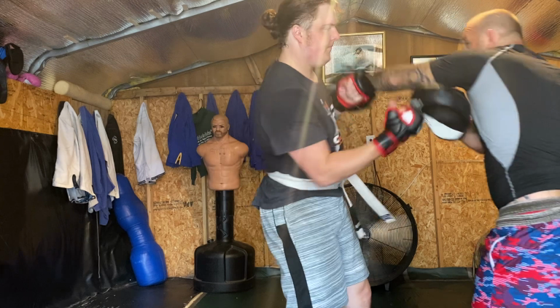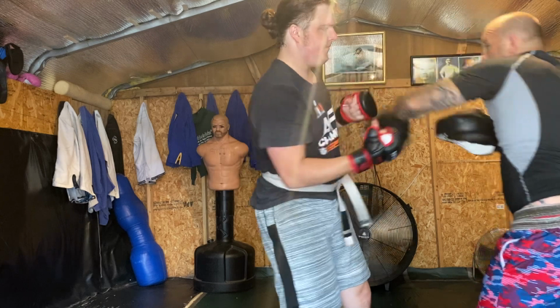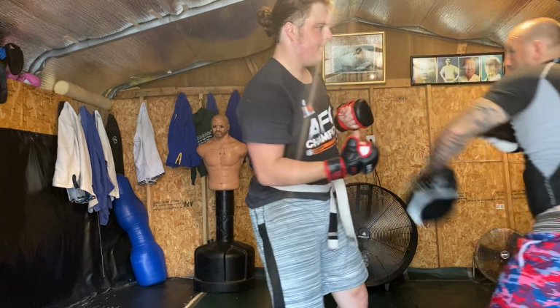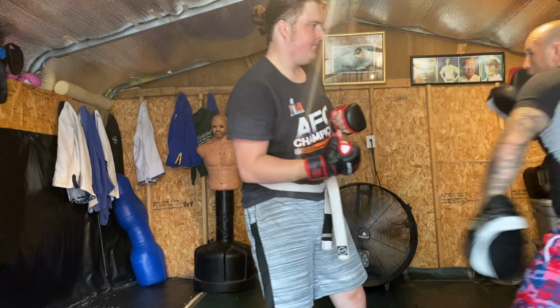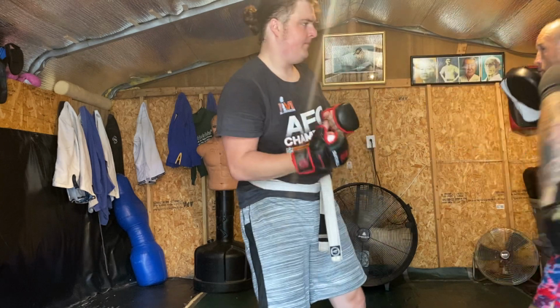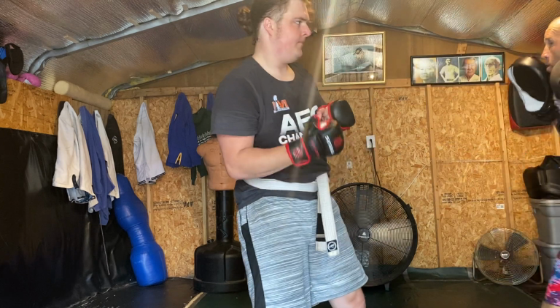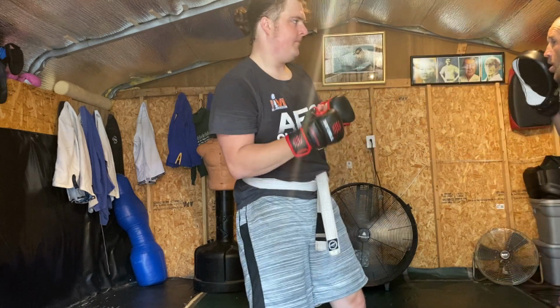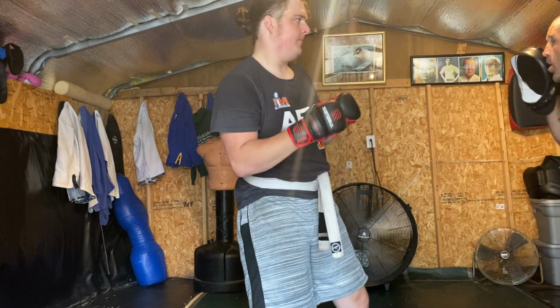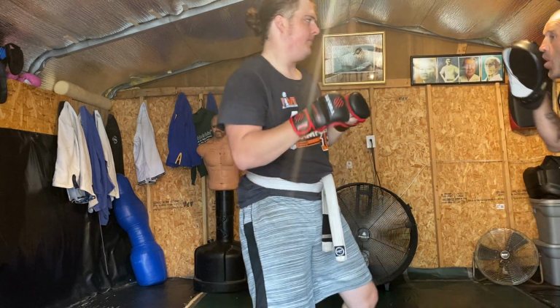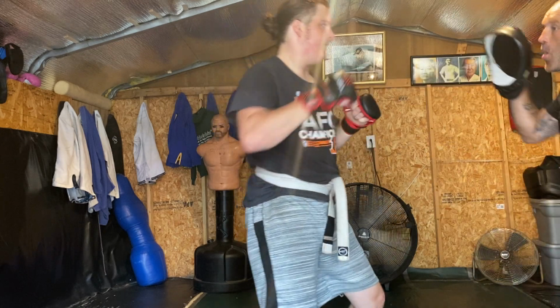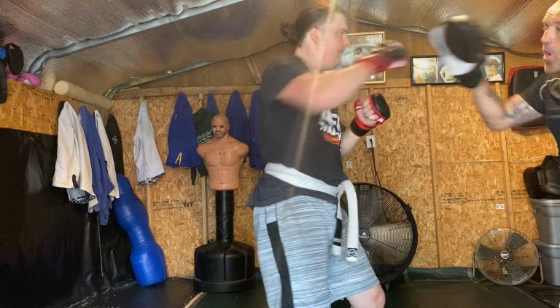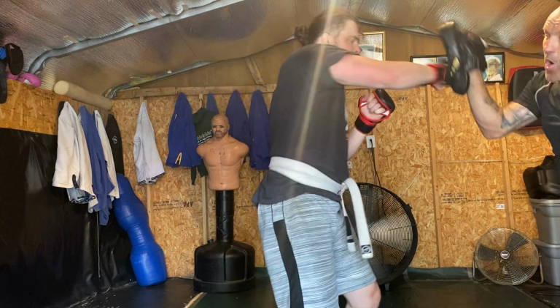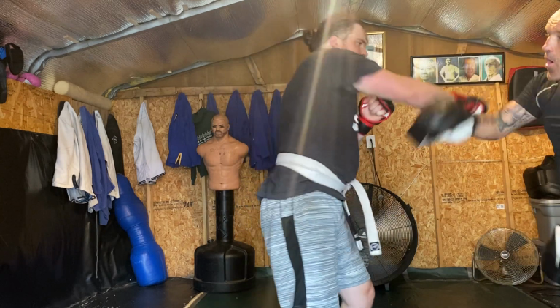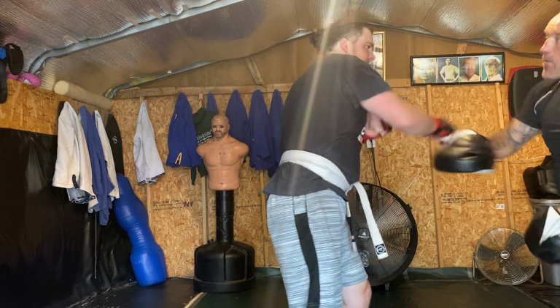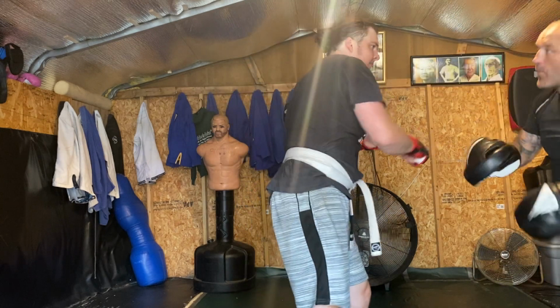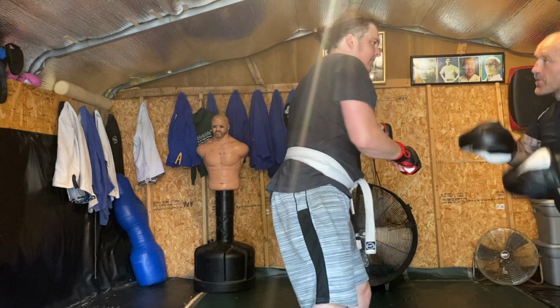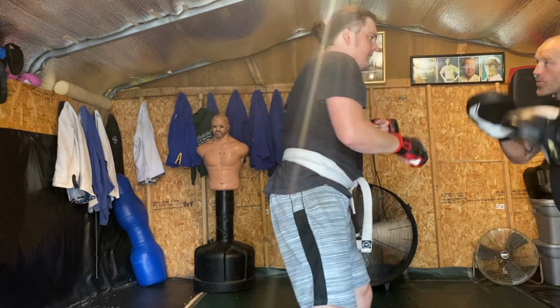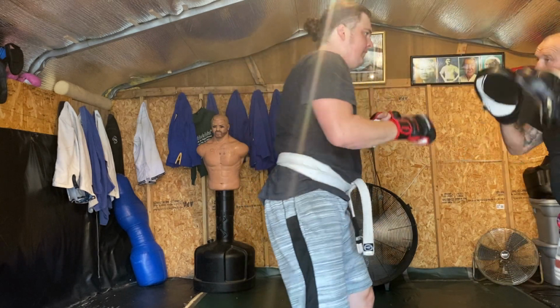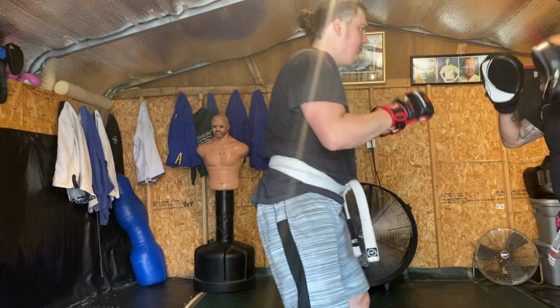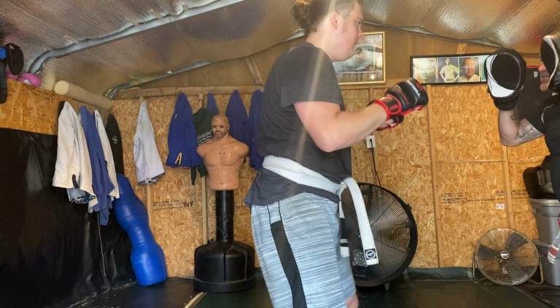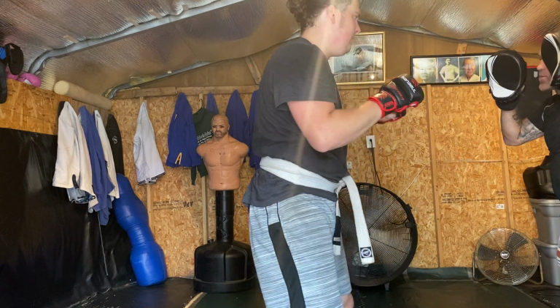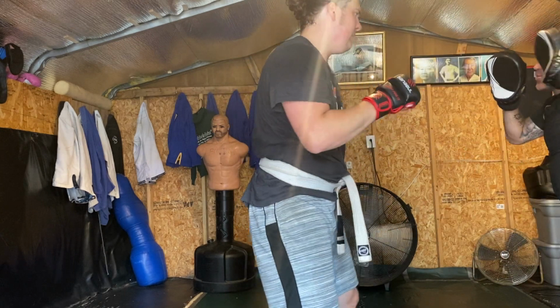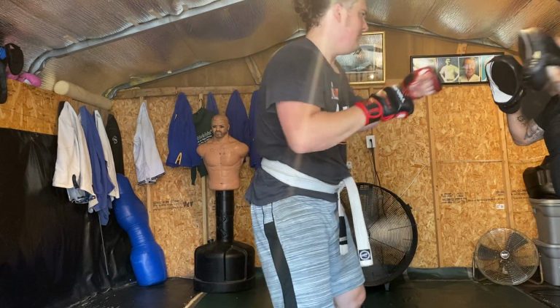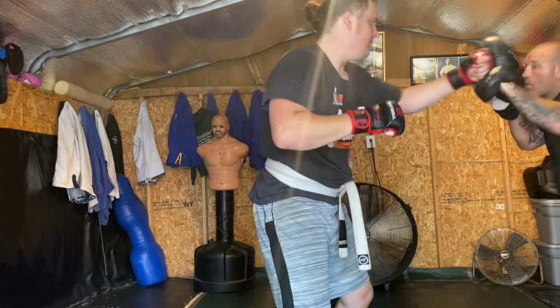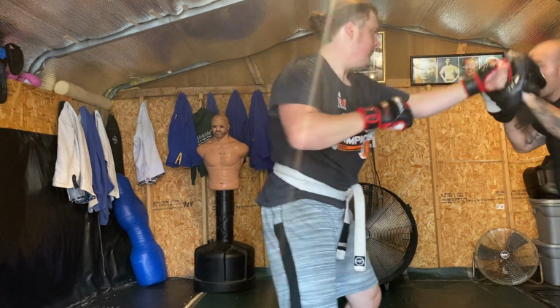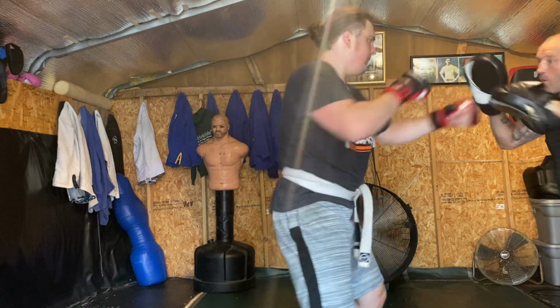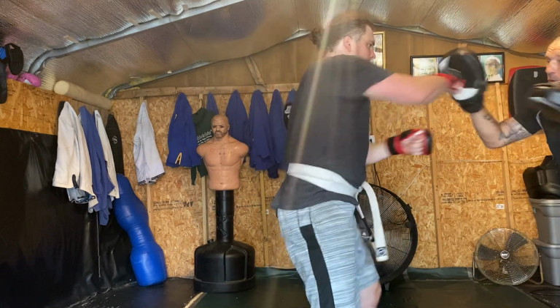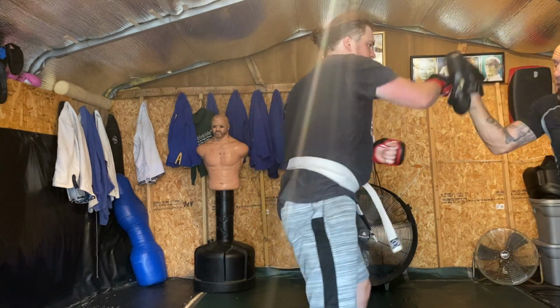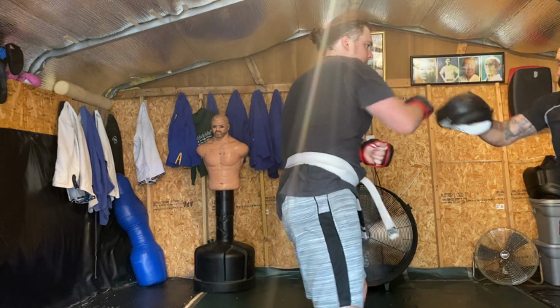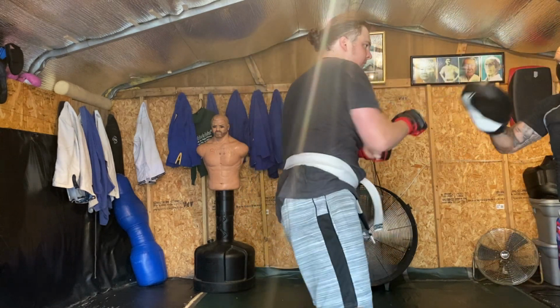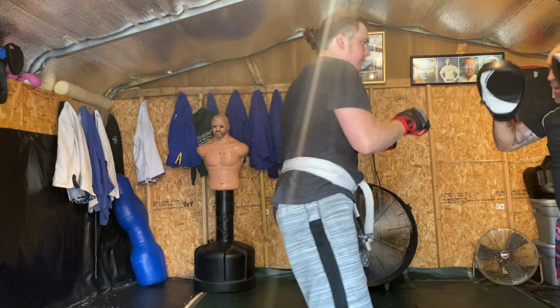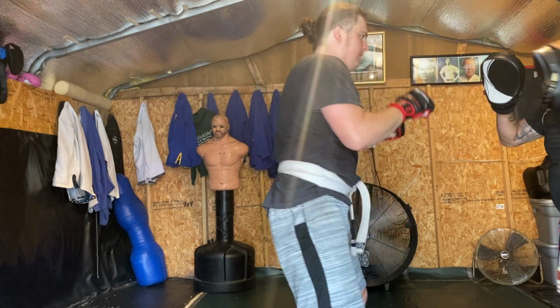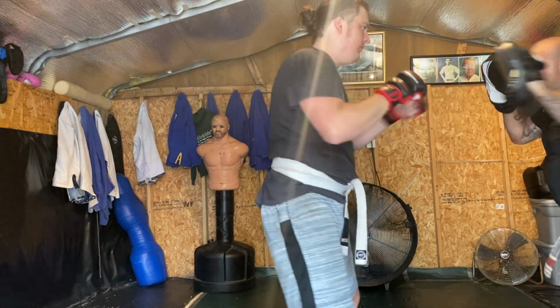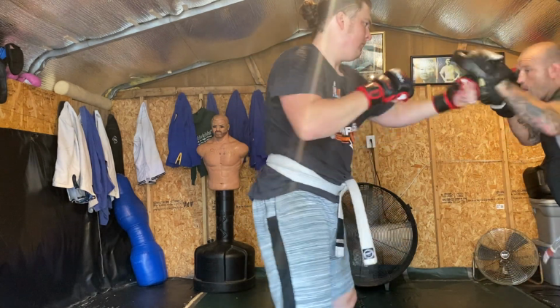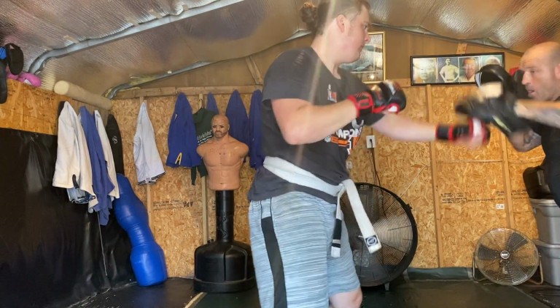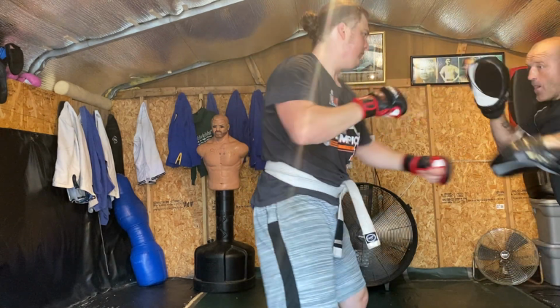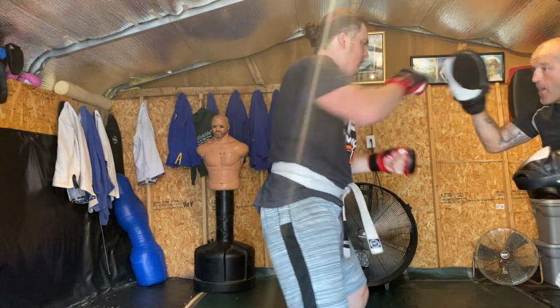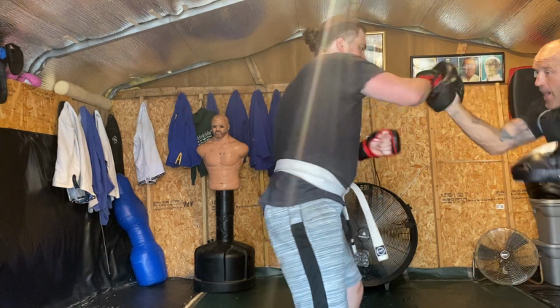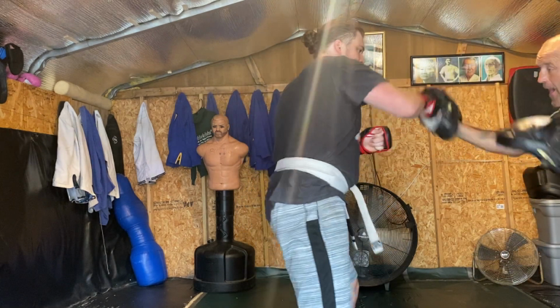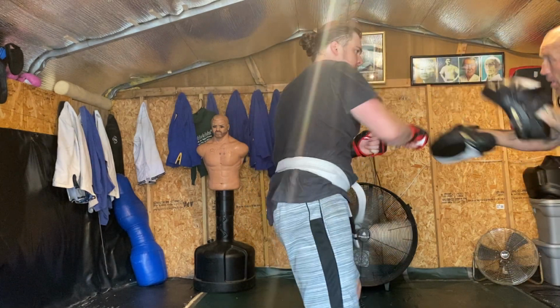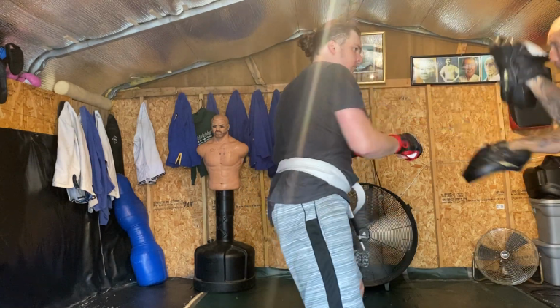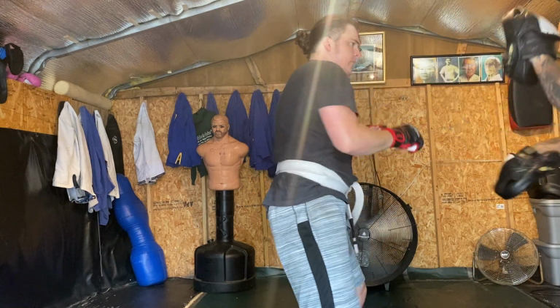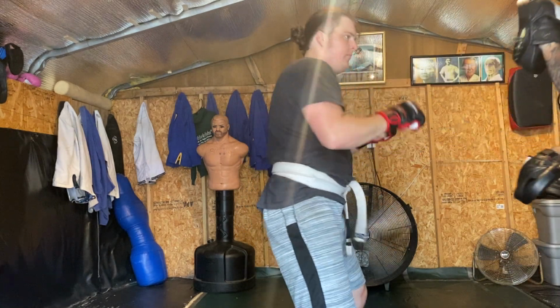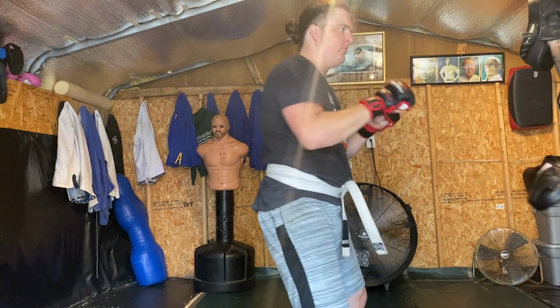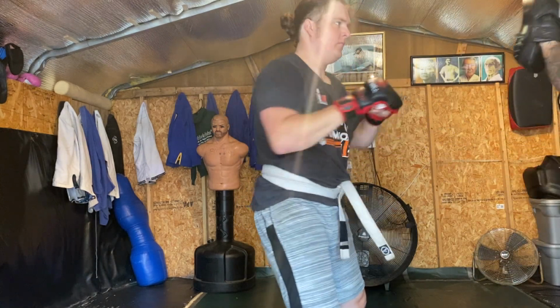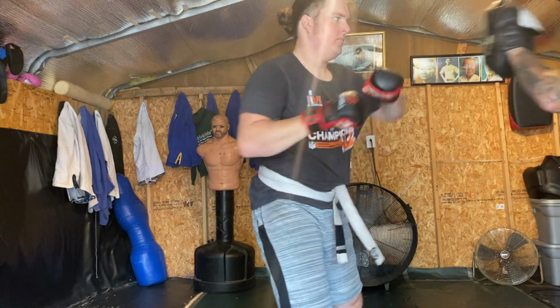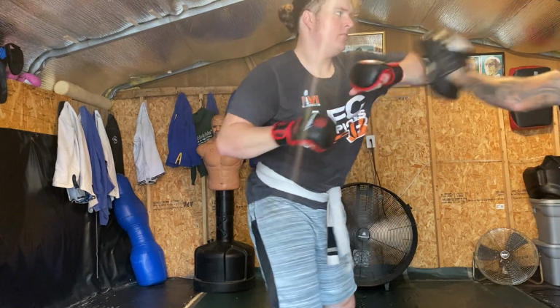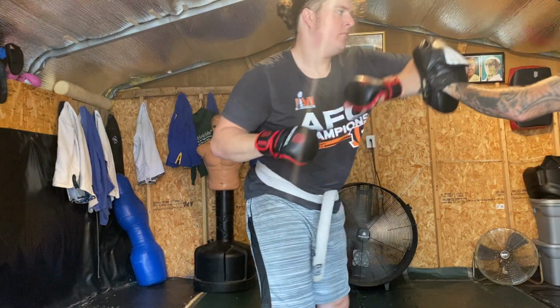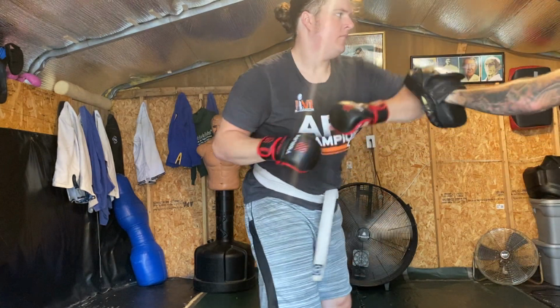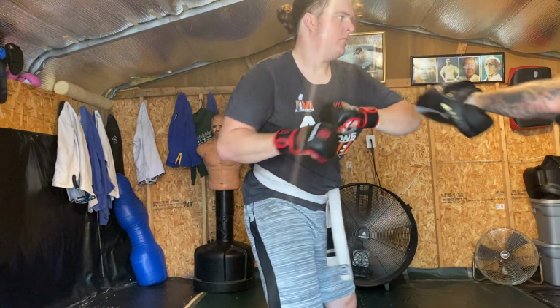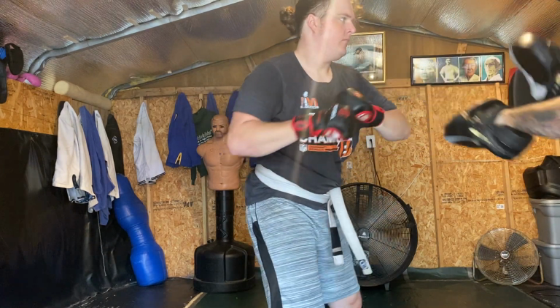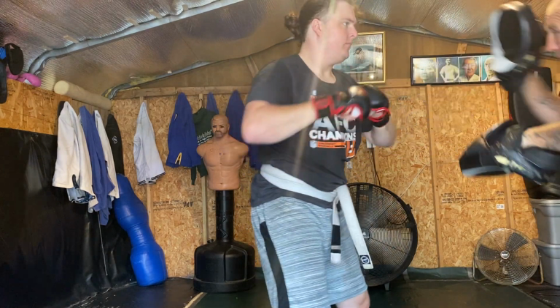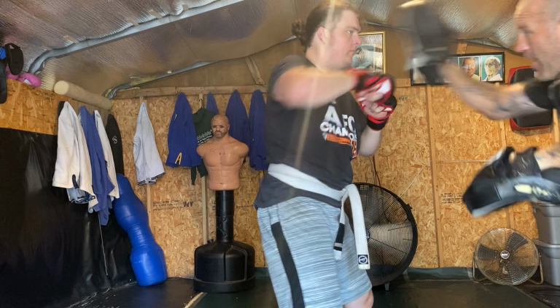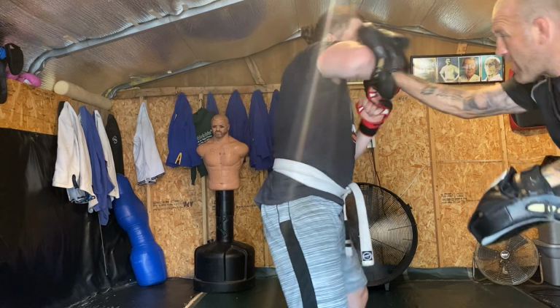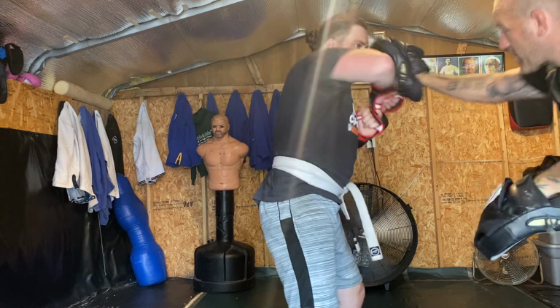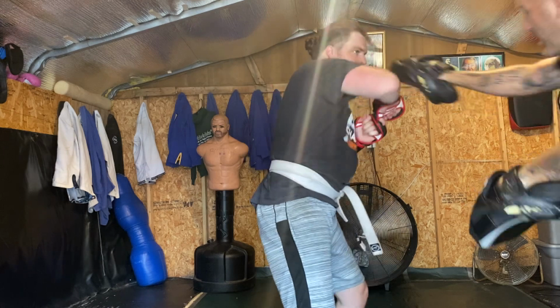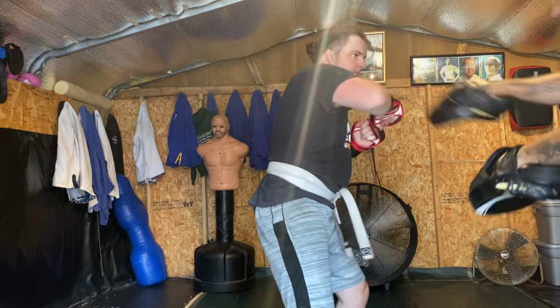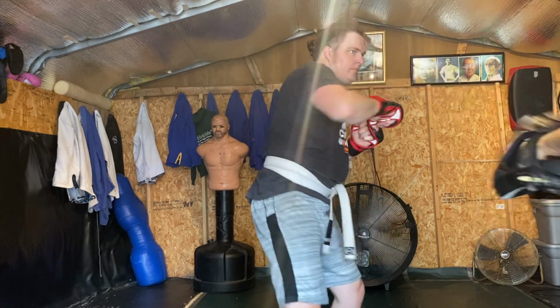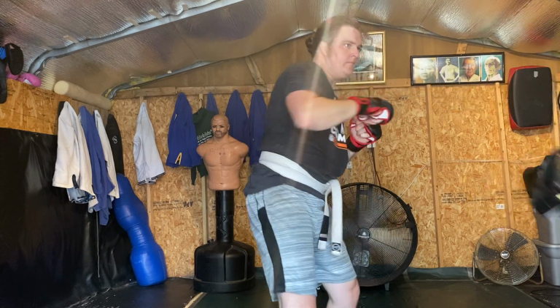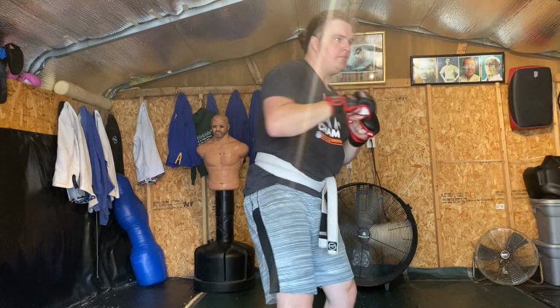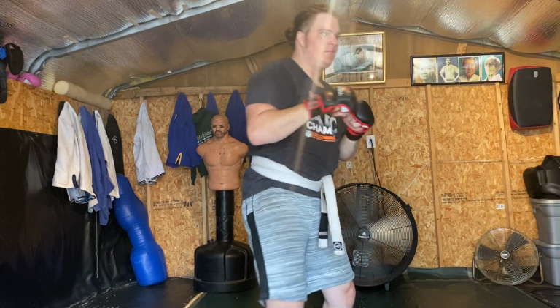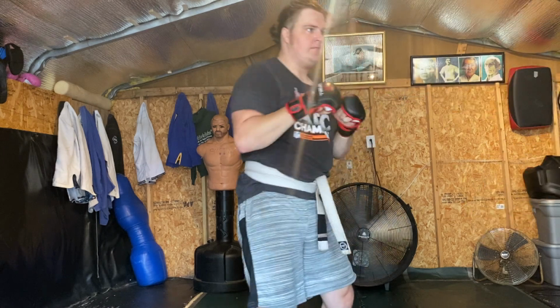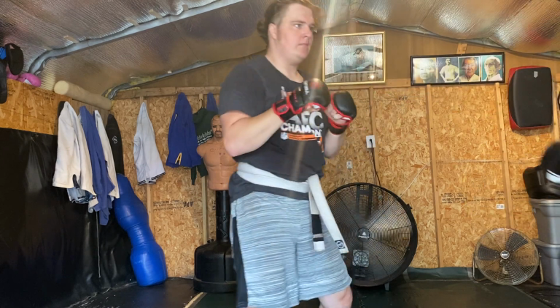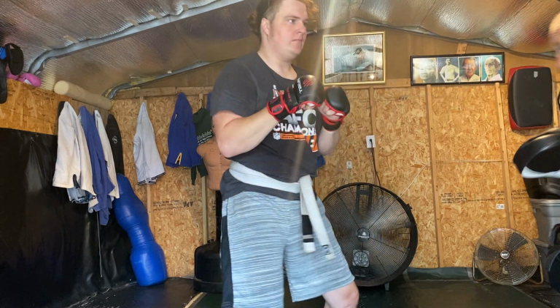Uppercut. One, two, one, two. Boom. One, two, one, two. Elbow. Elbow. Elbow. Good.